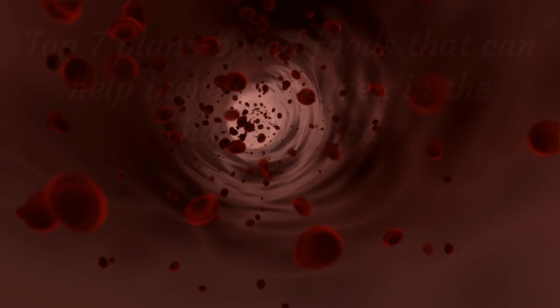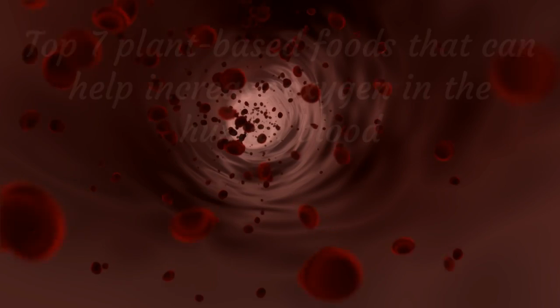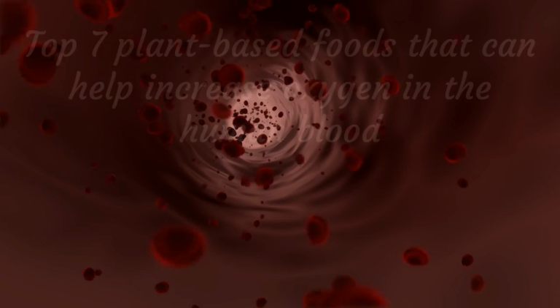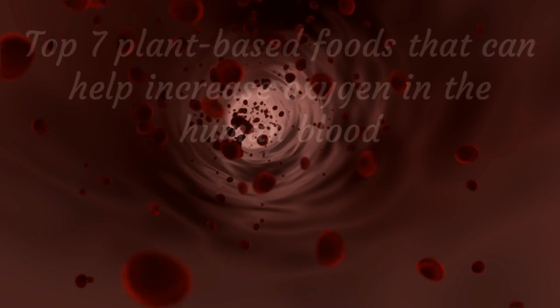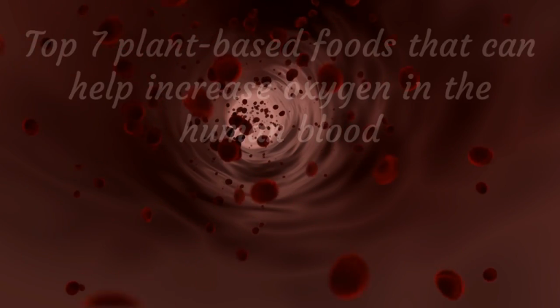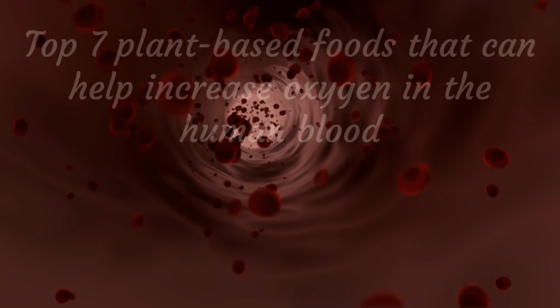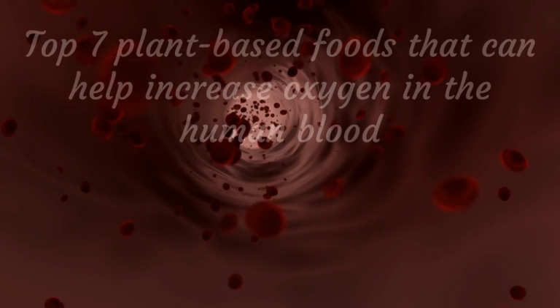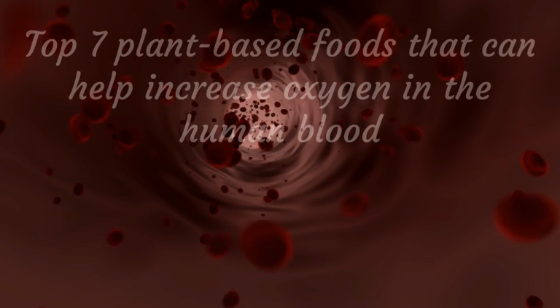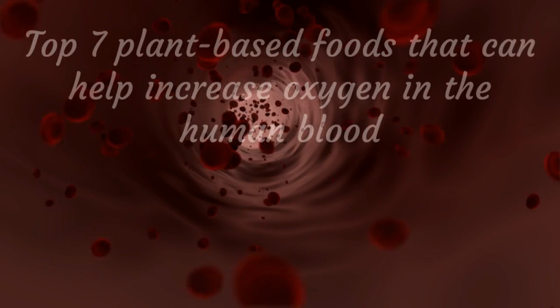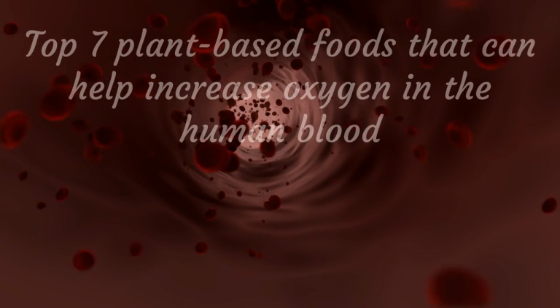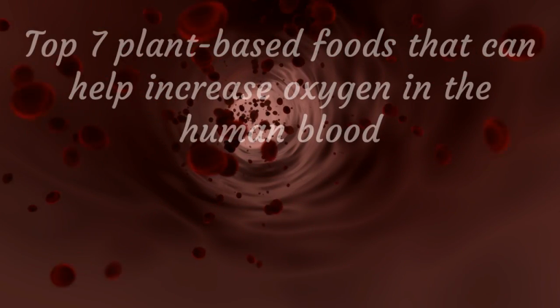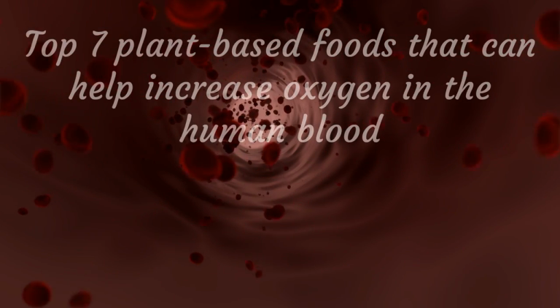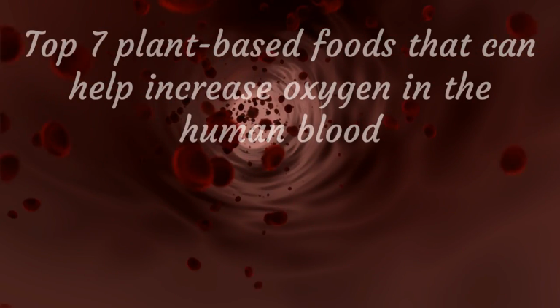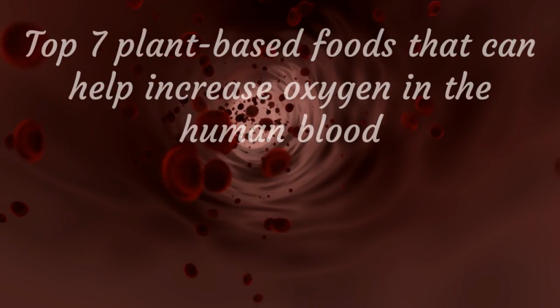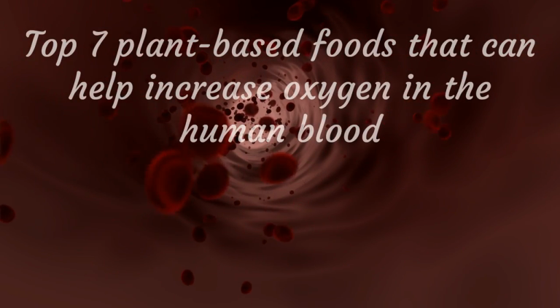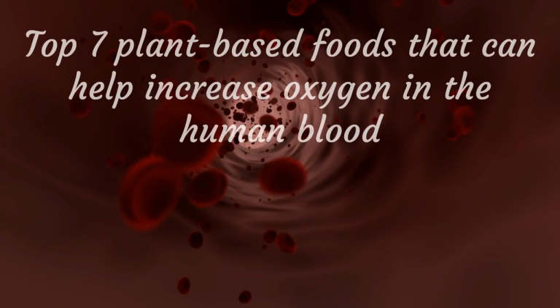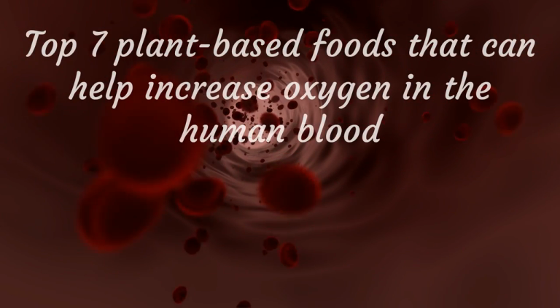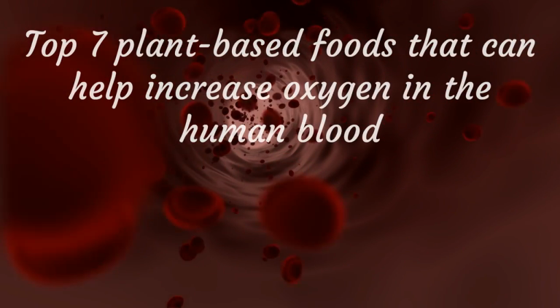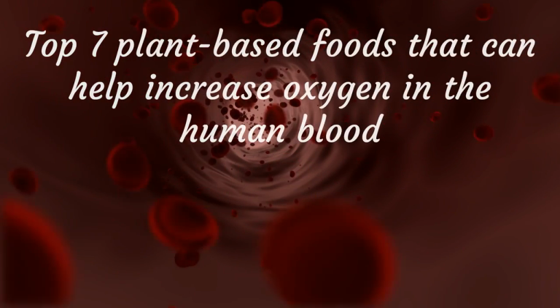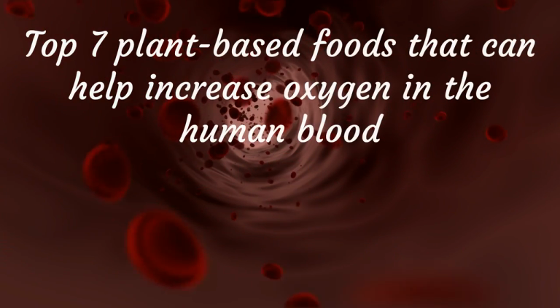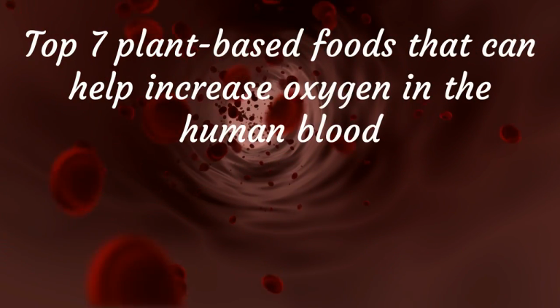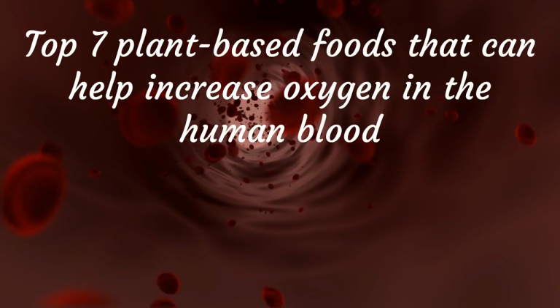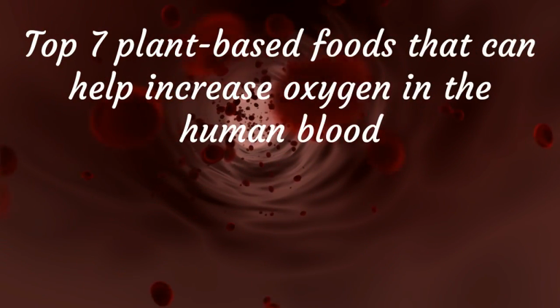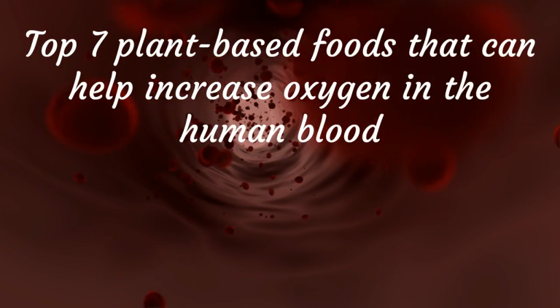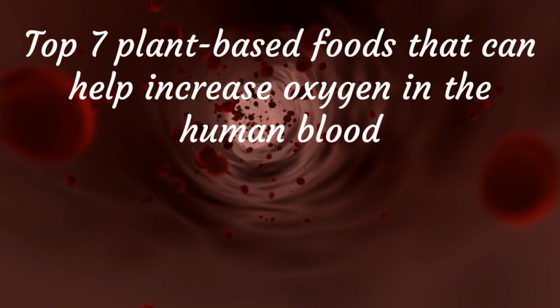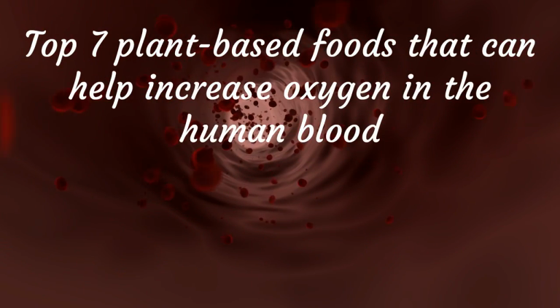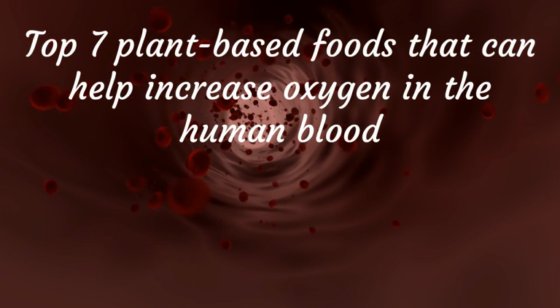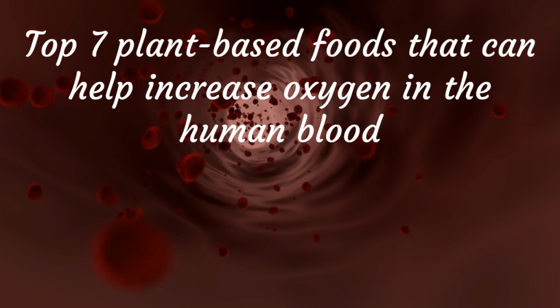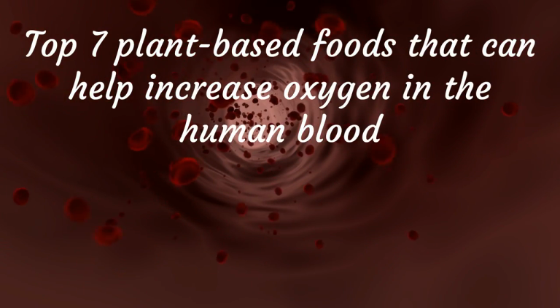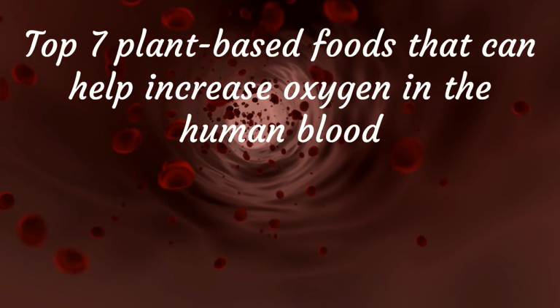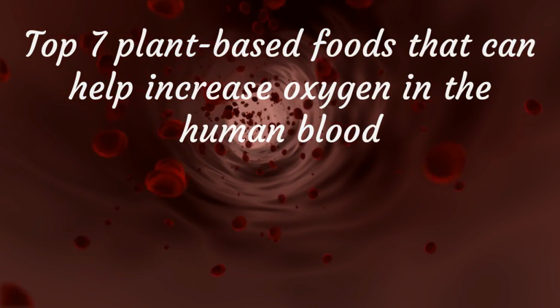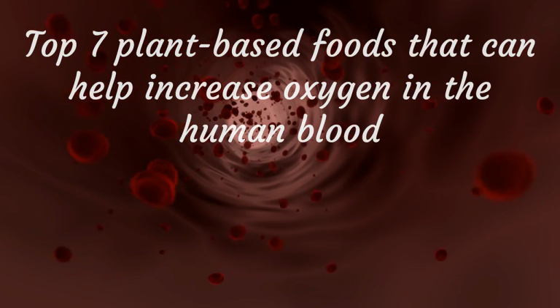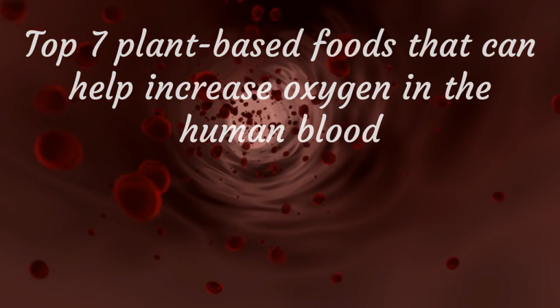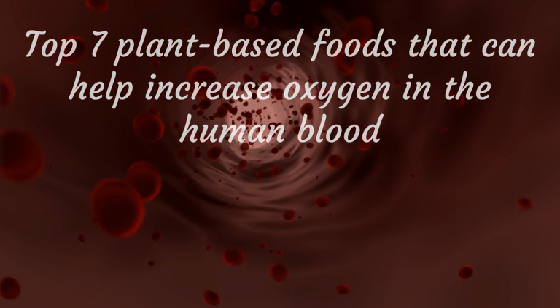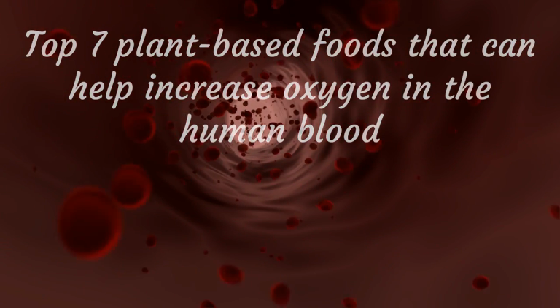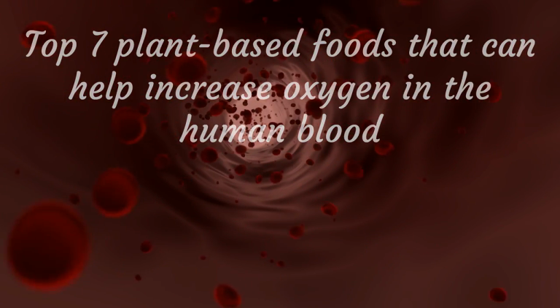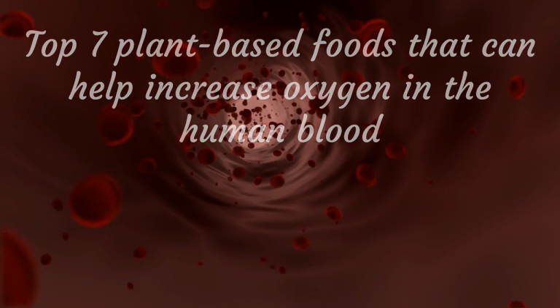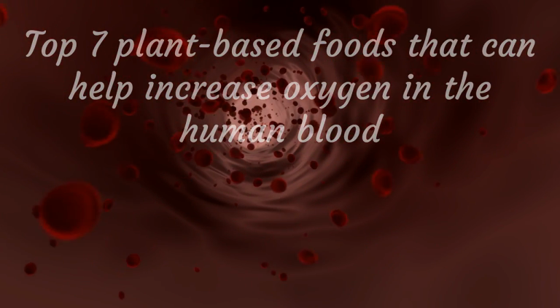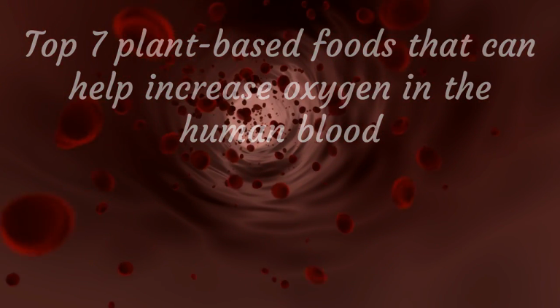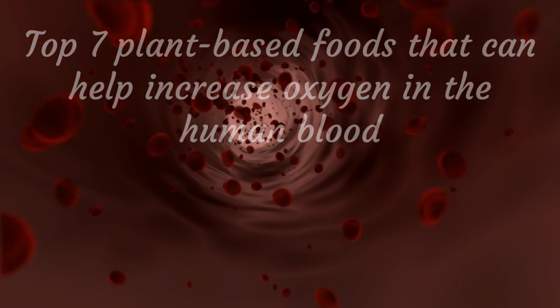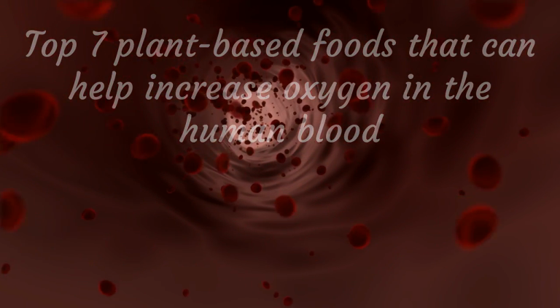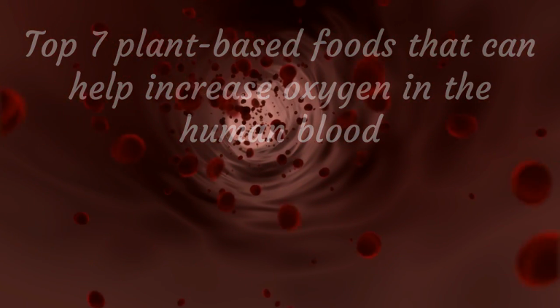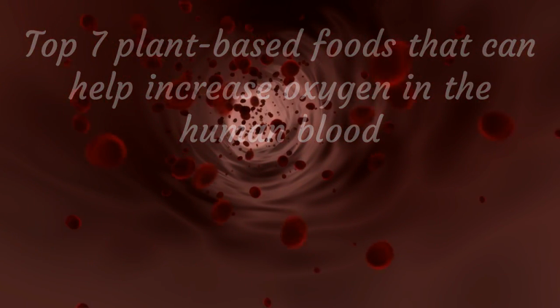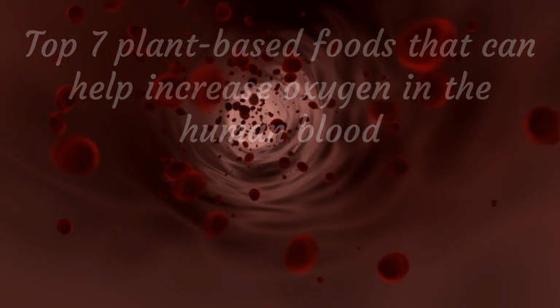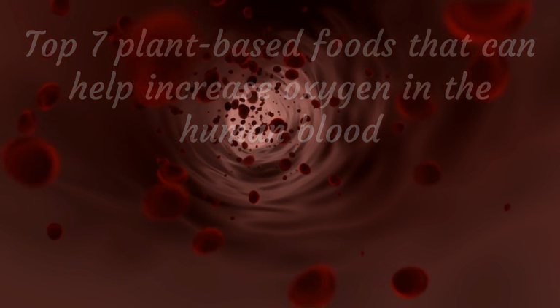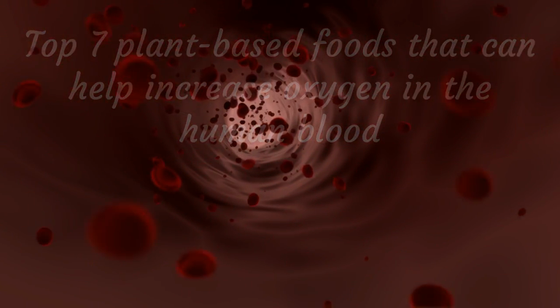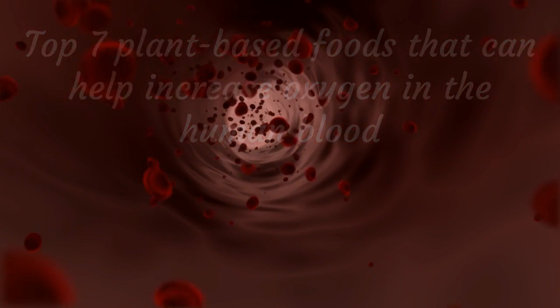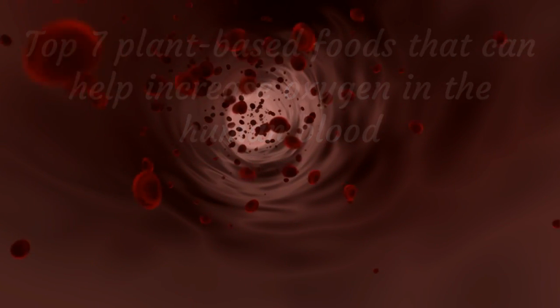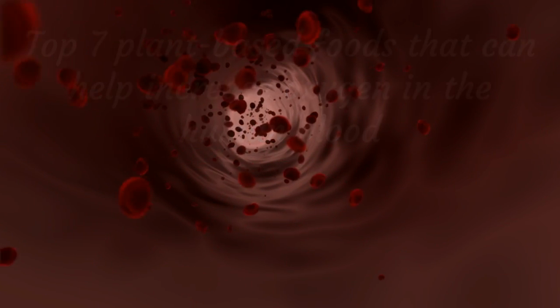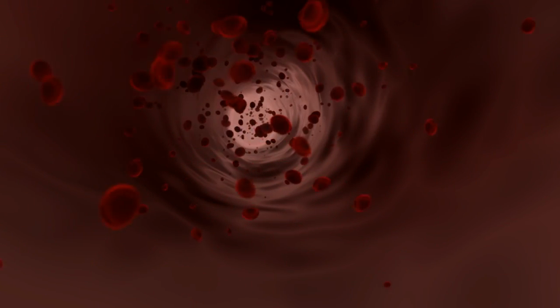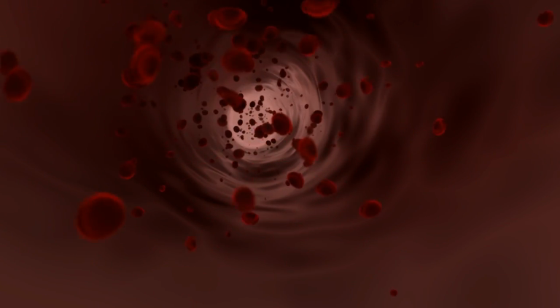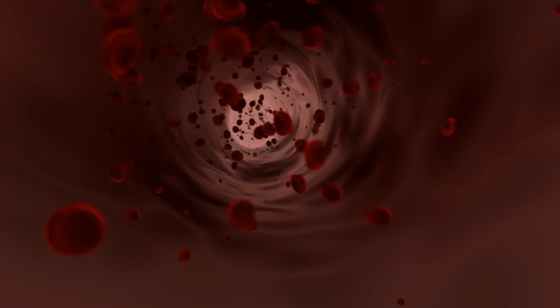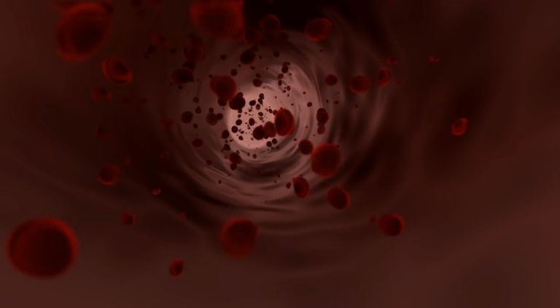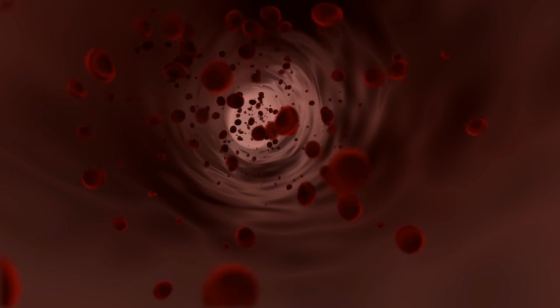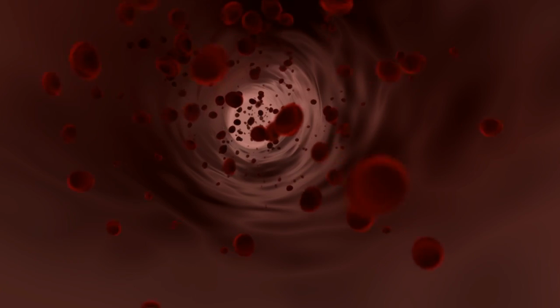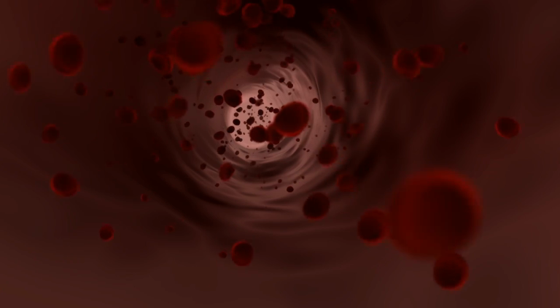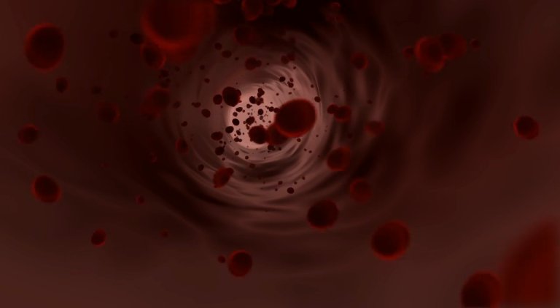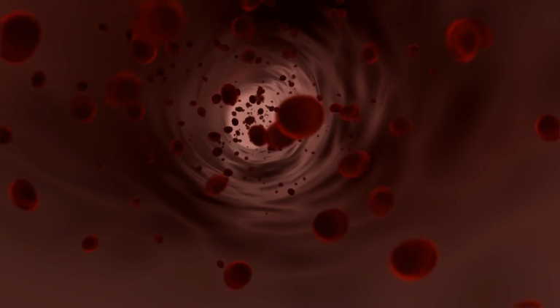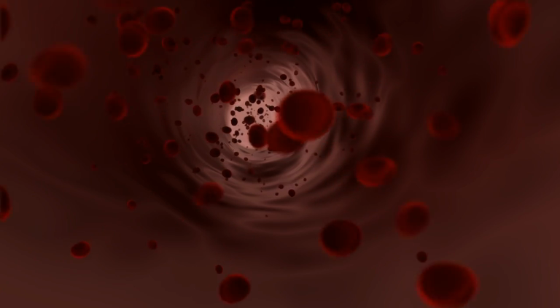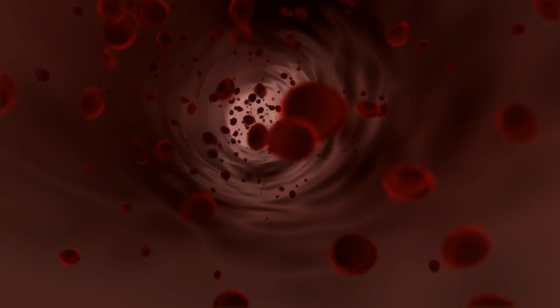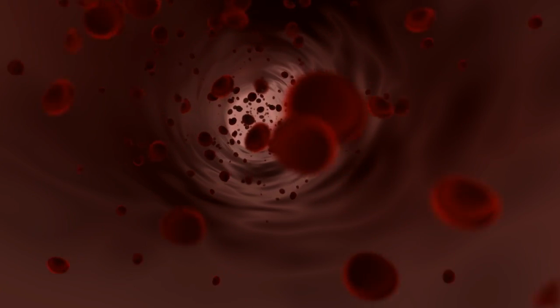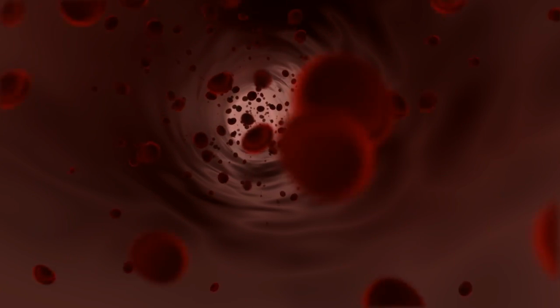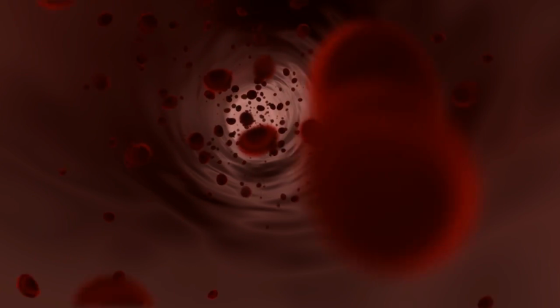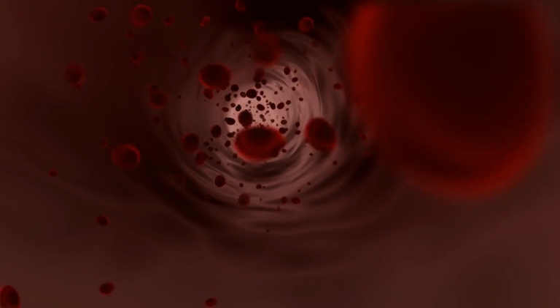There are top 7 plant-based foods that can help increase oxygen in the human blood.